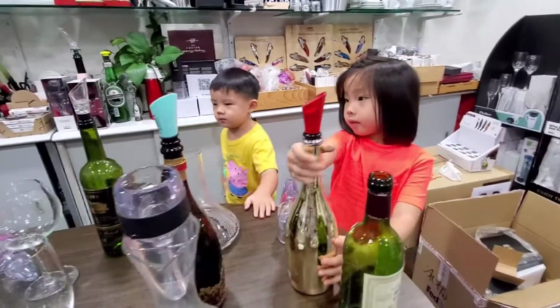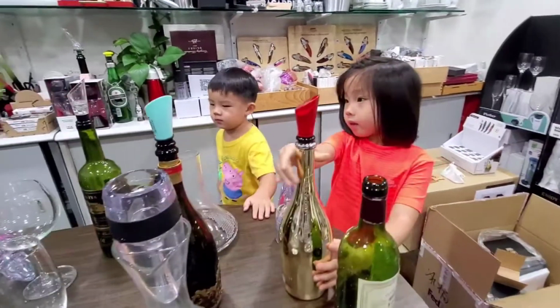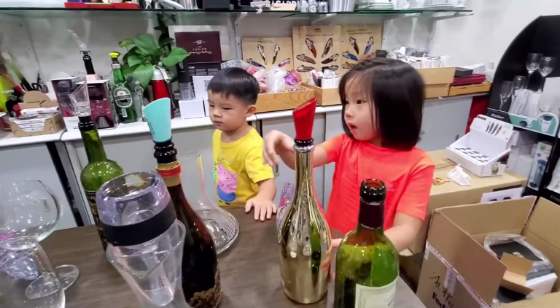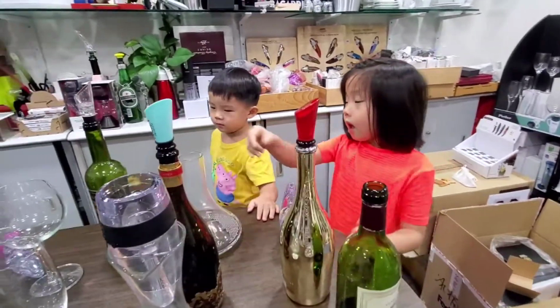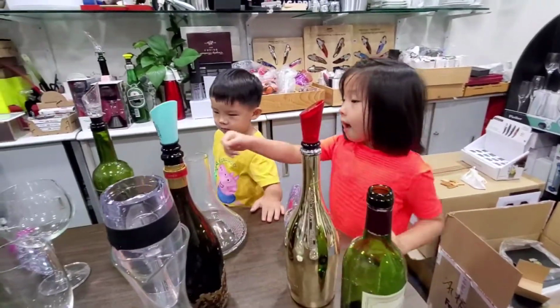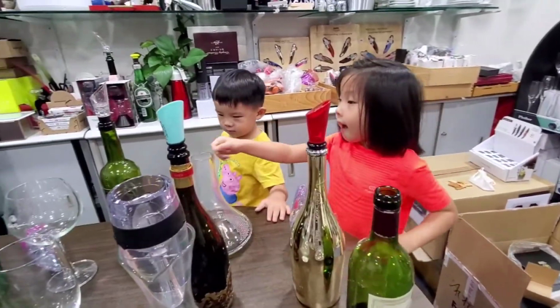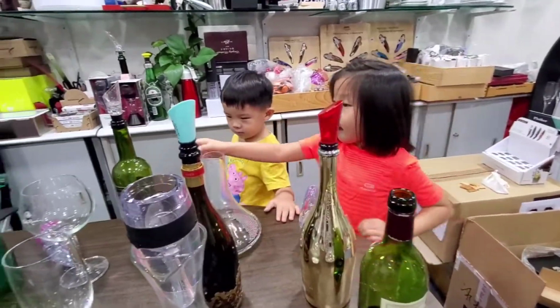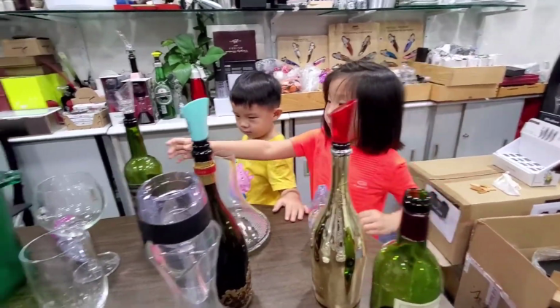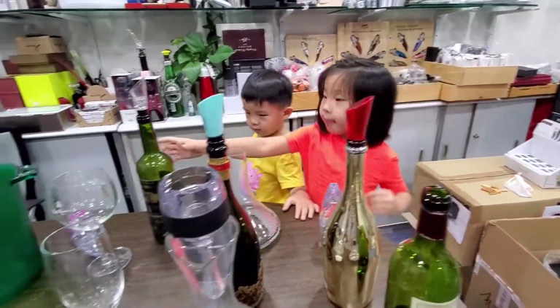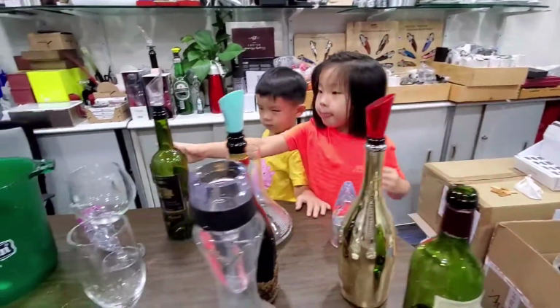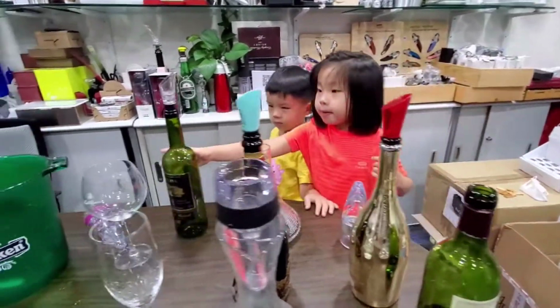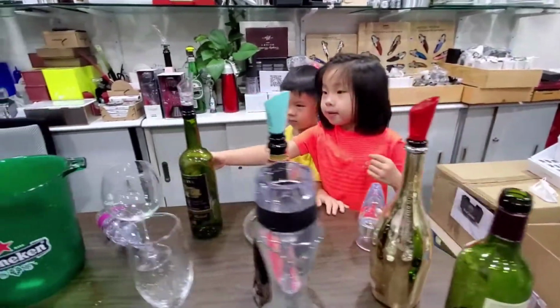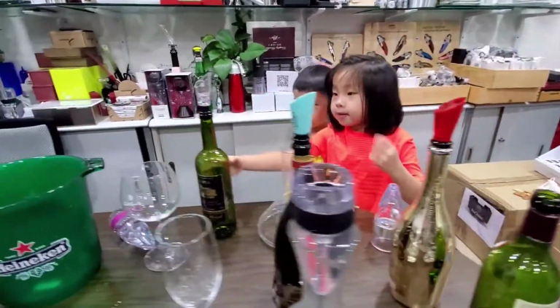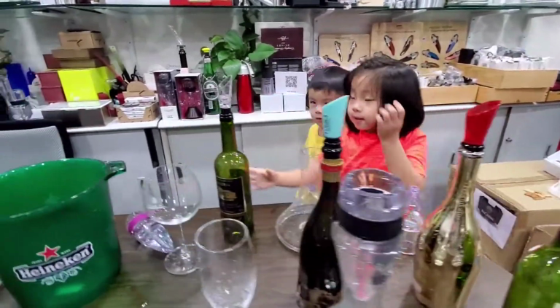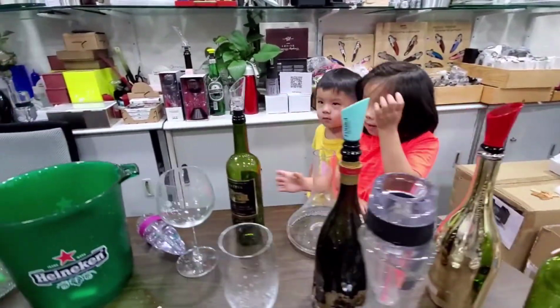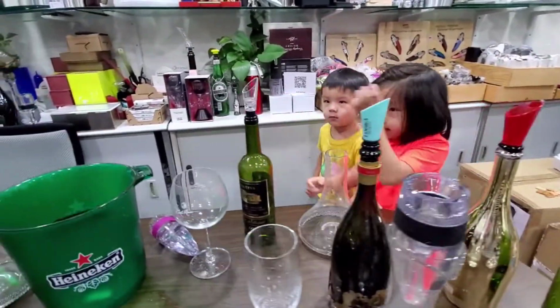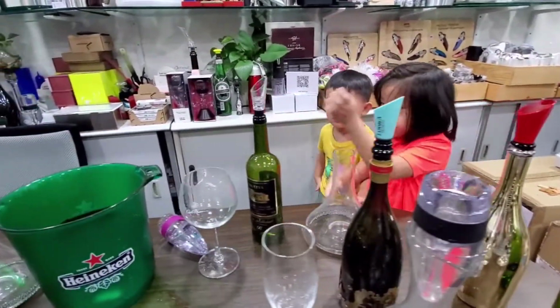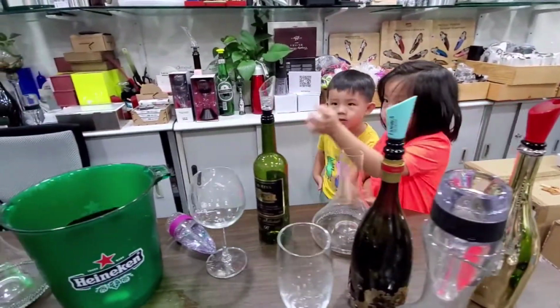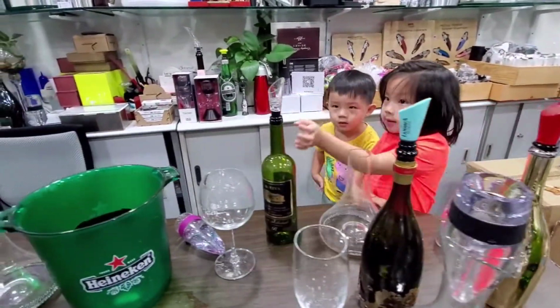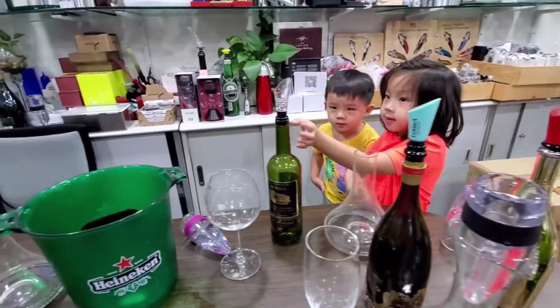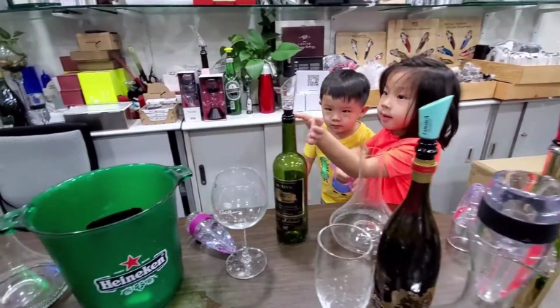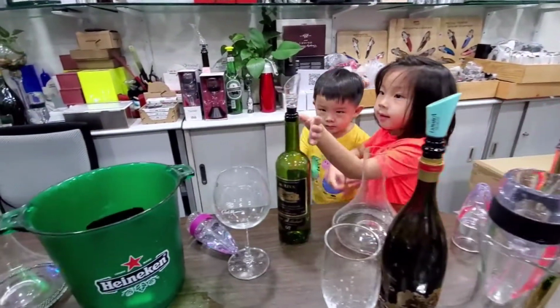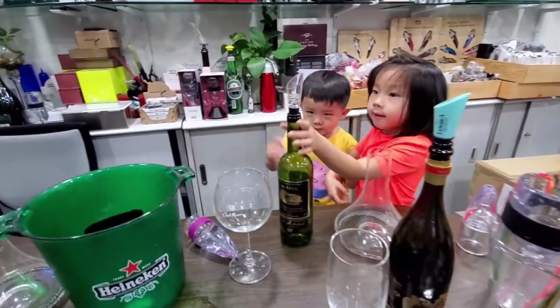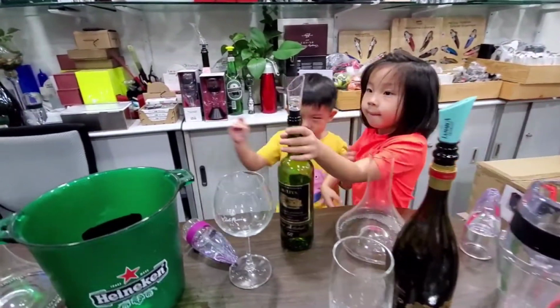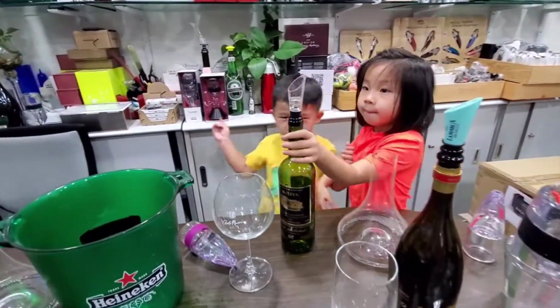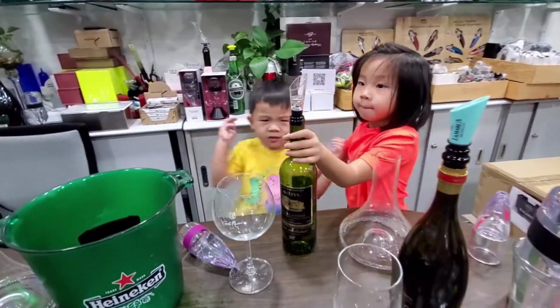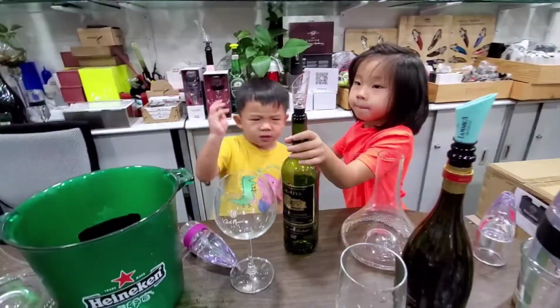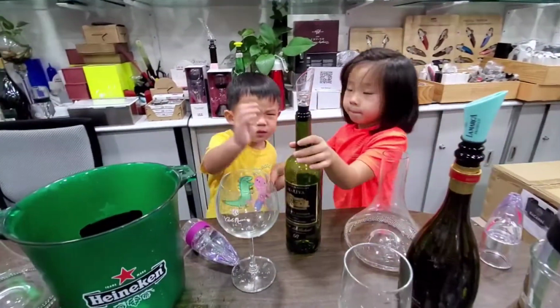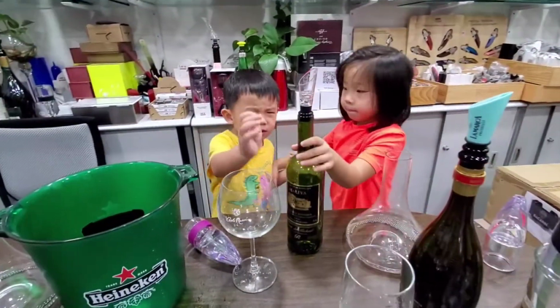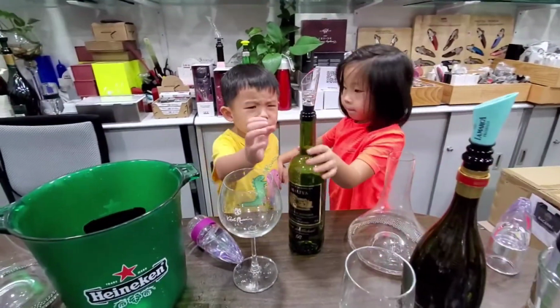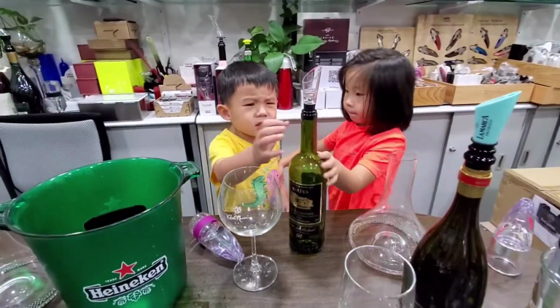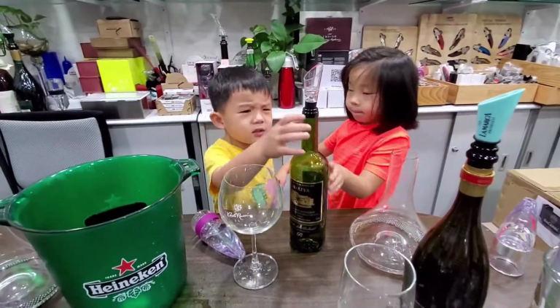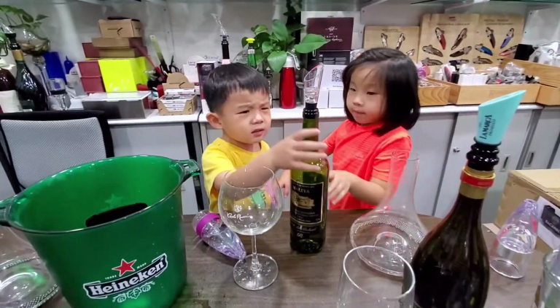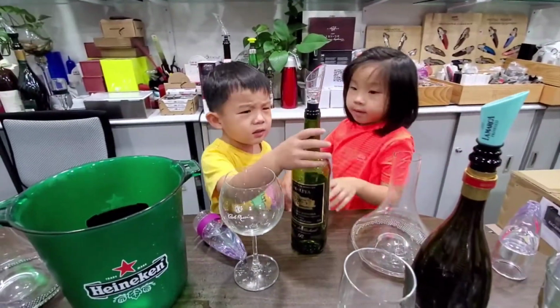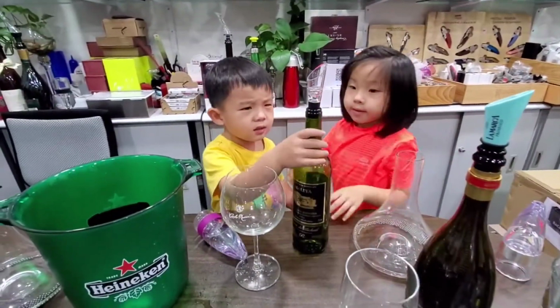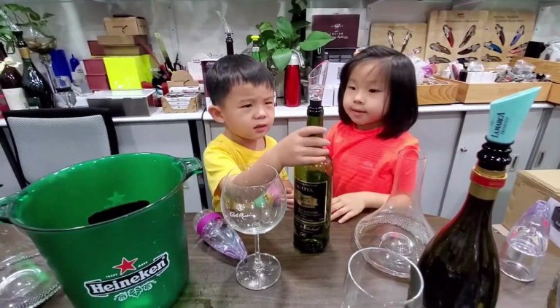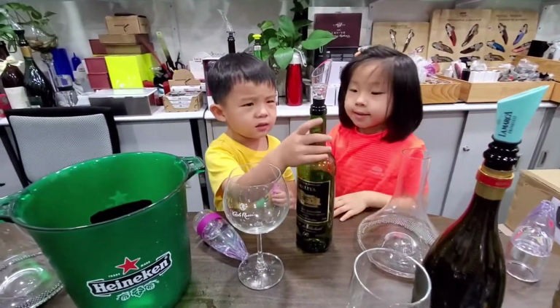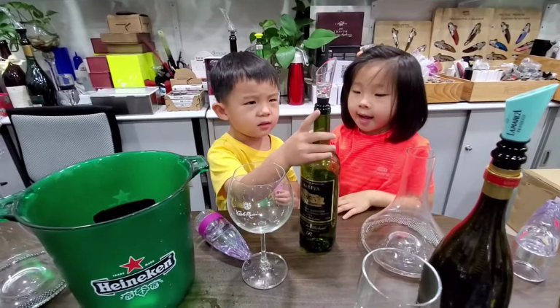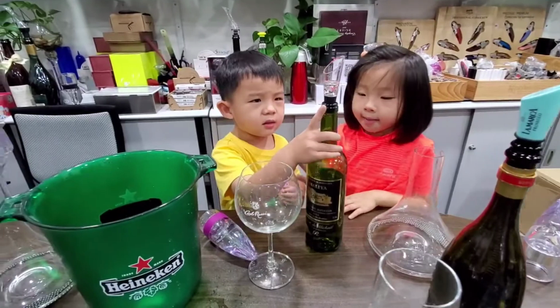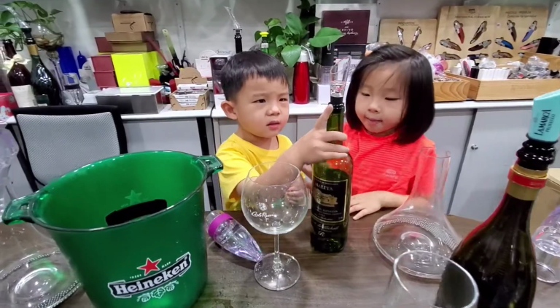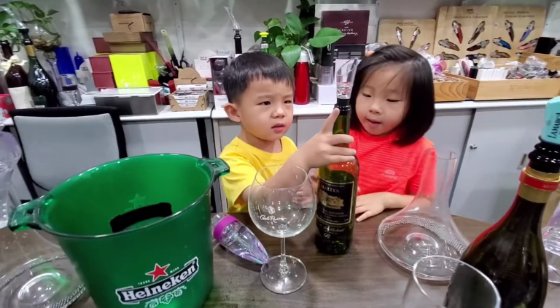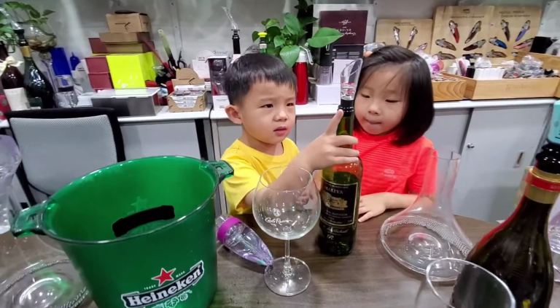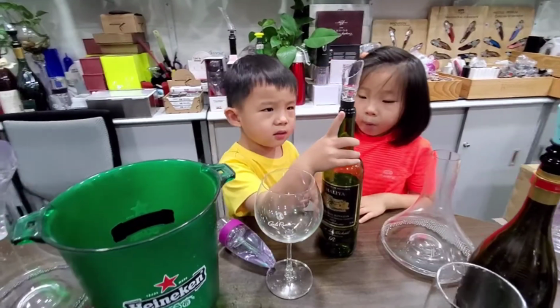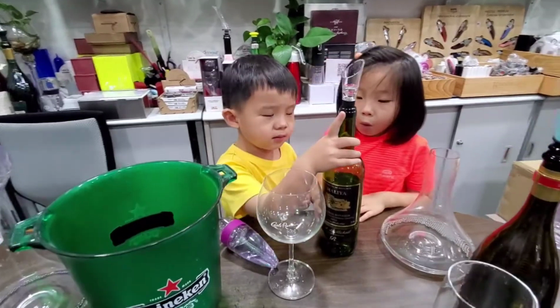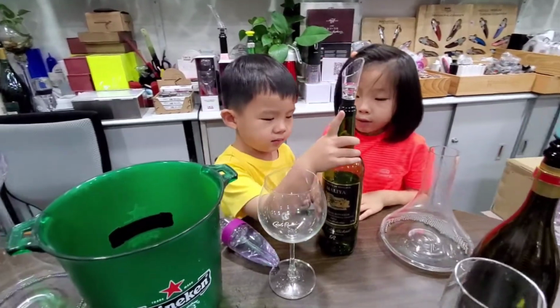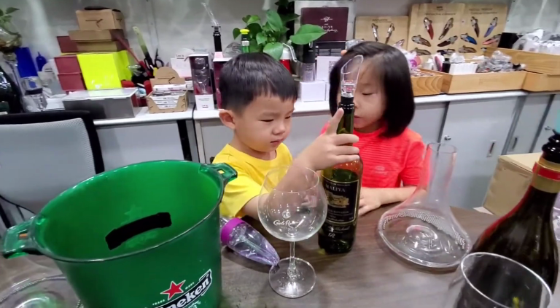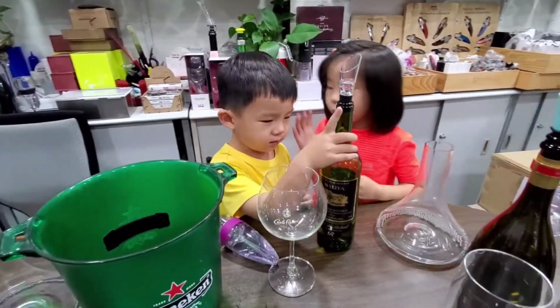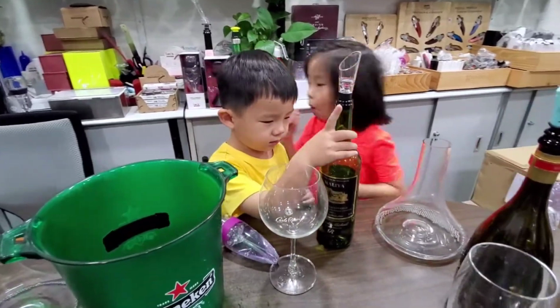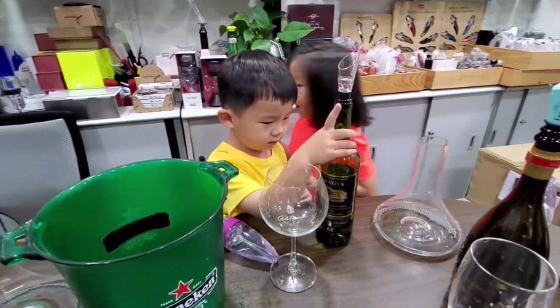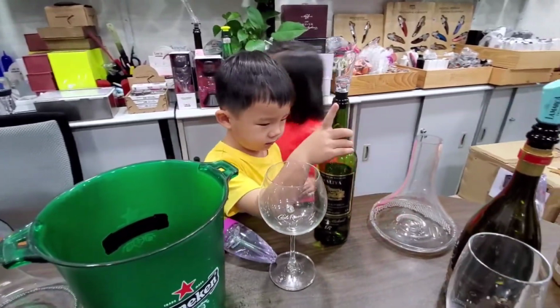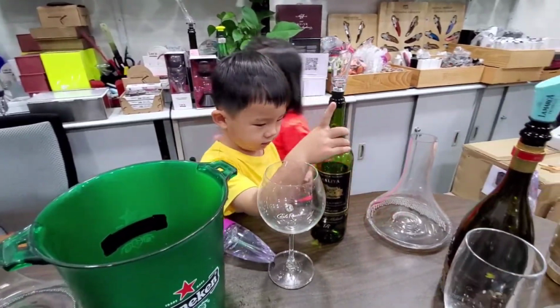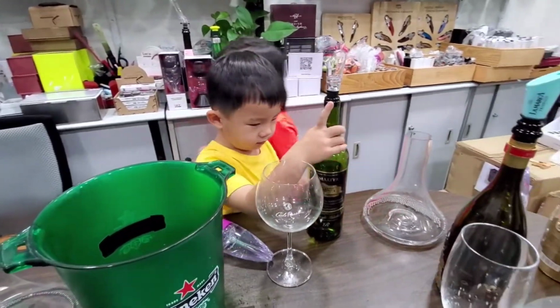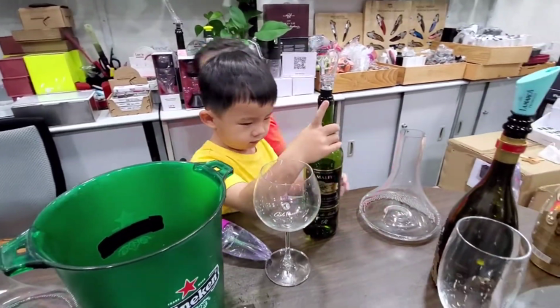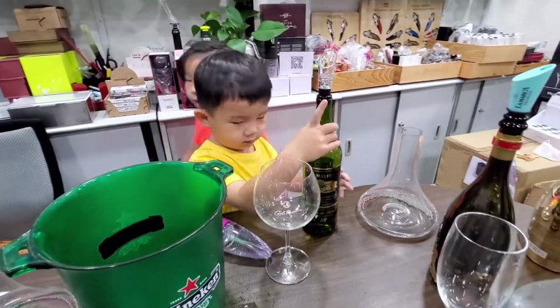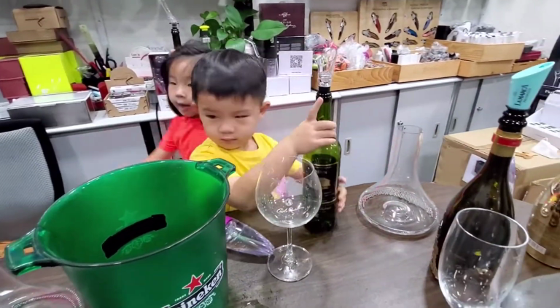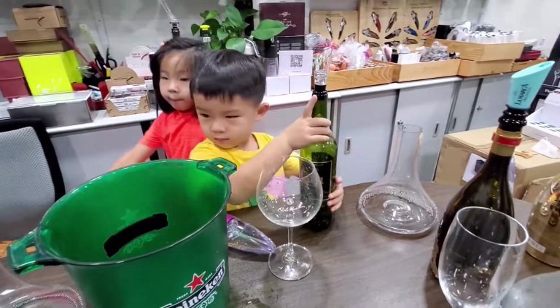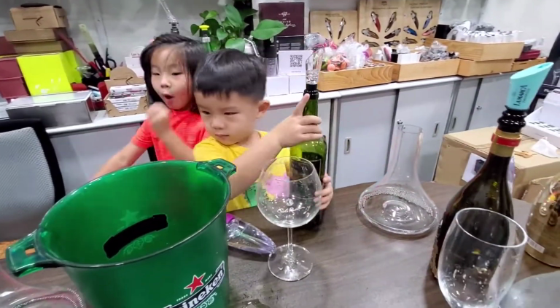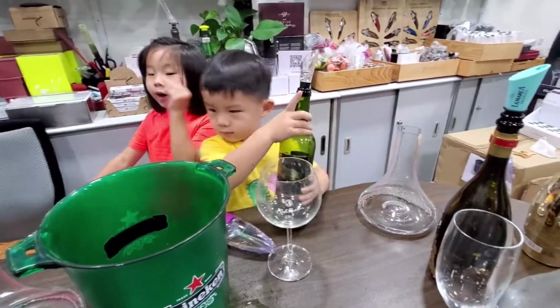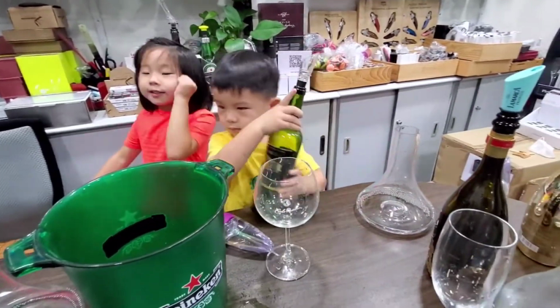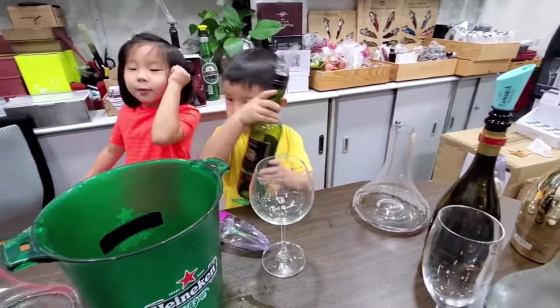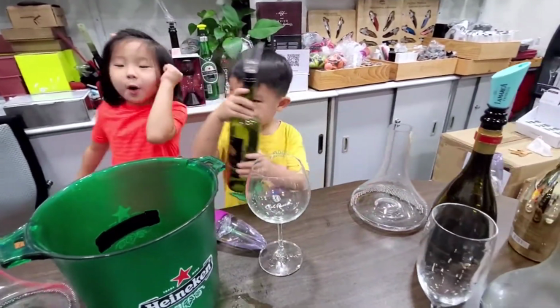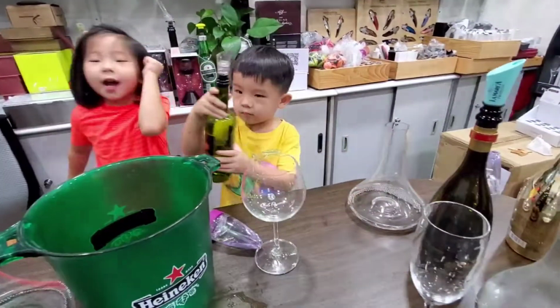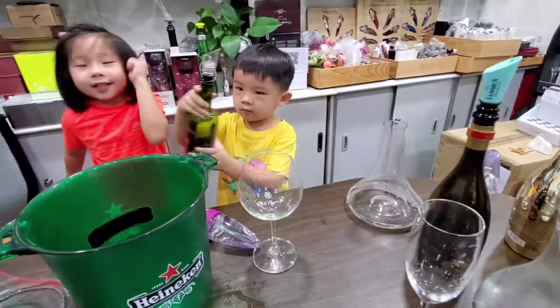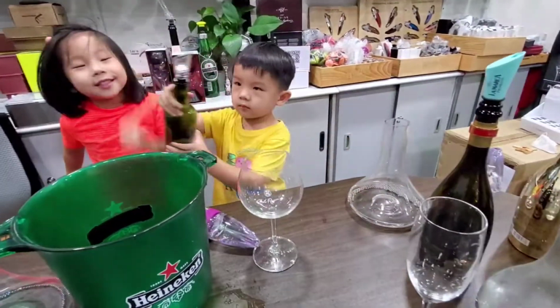And this can pour the water. Pour the water!